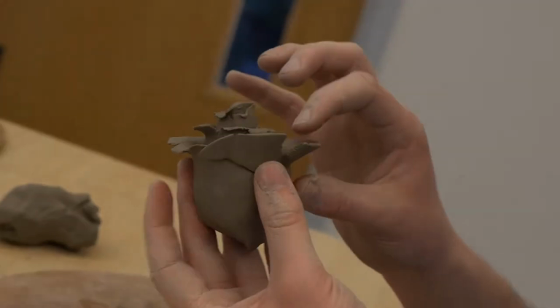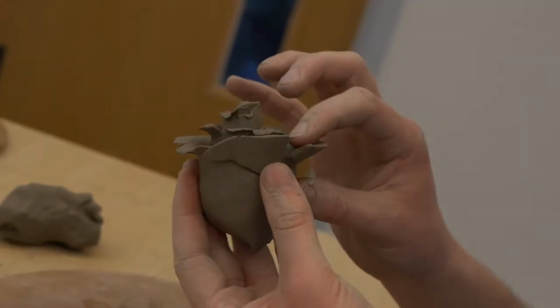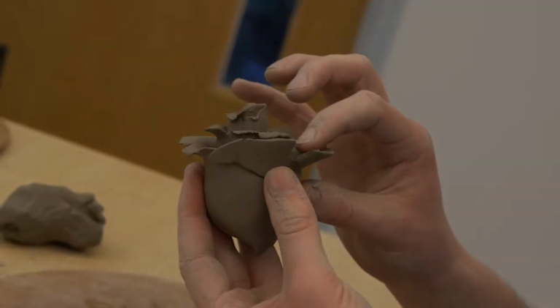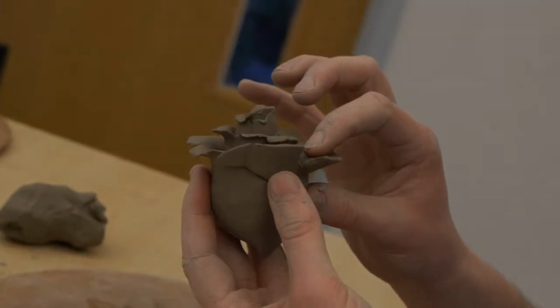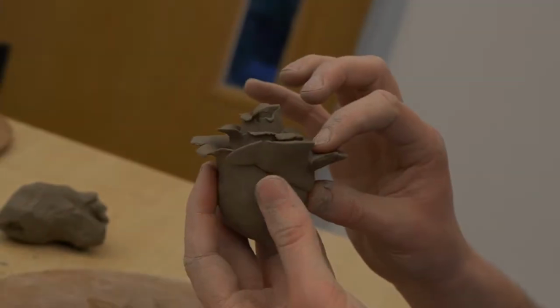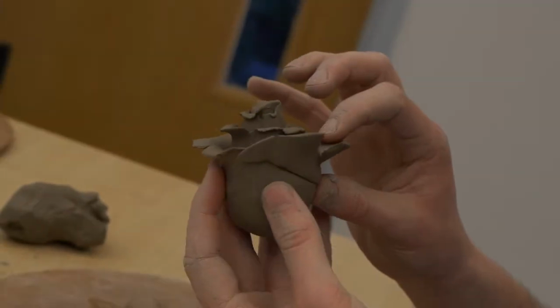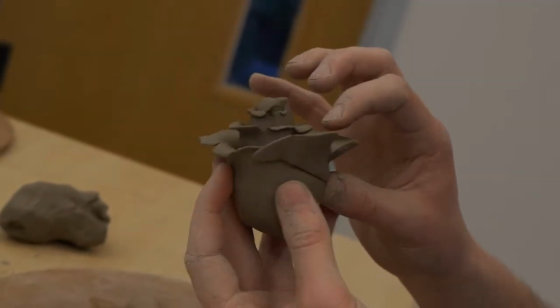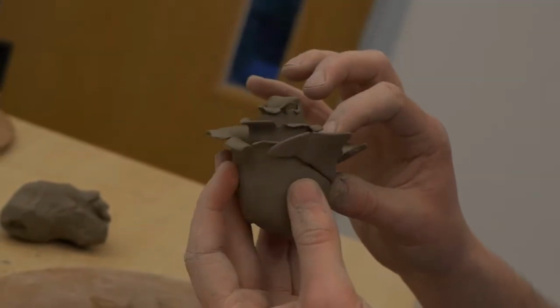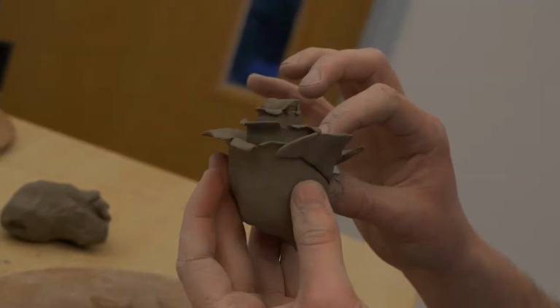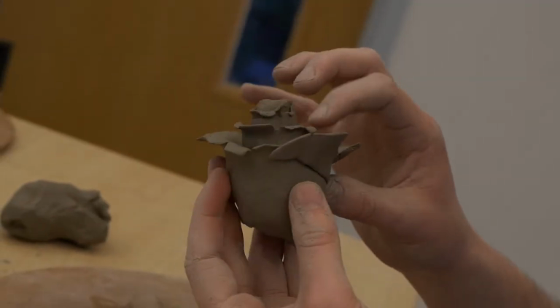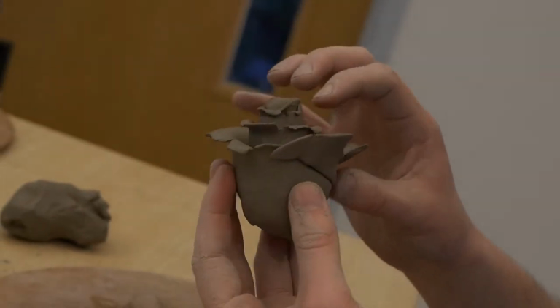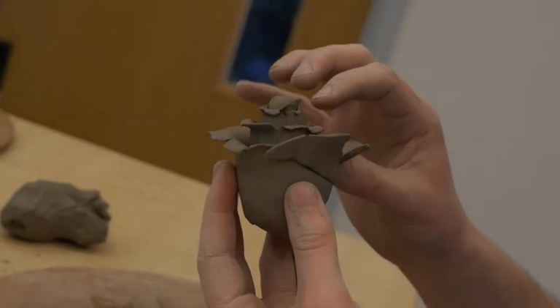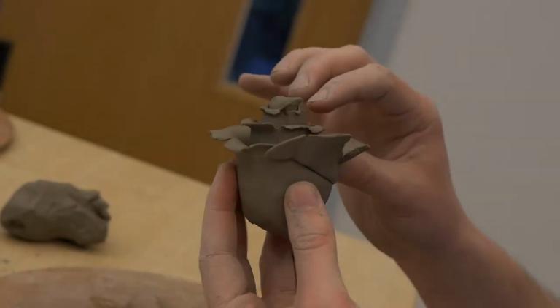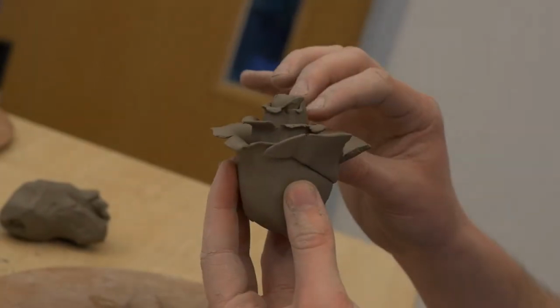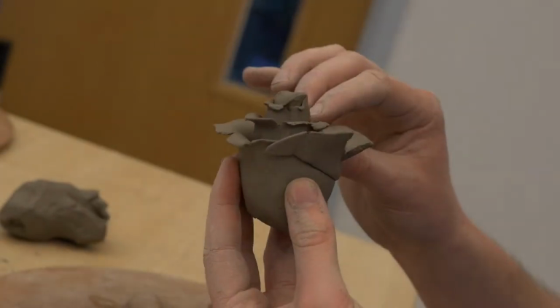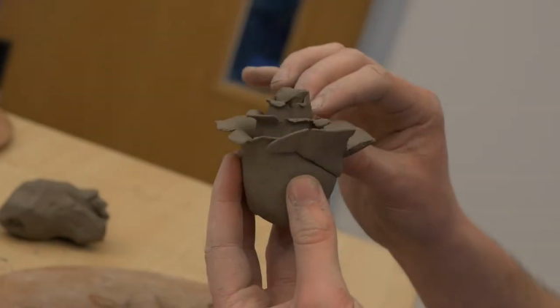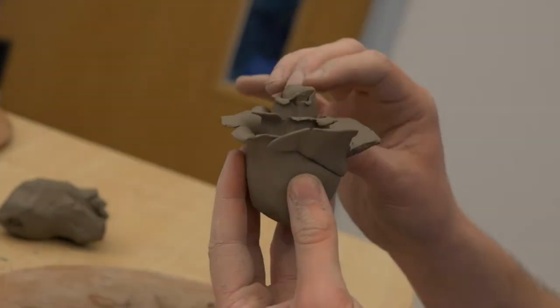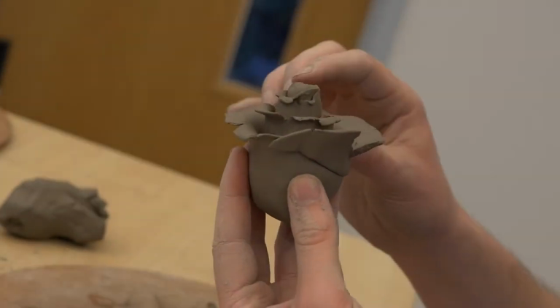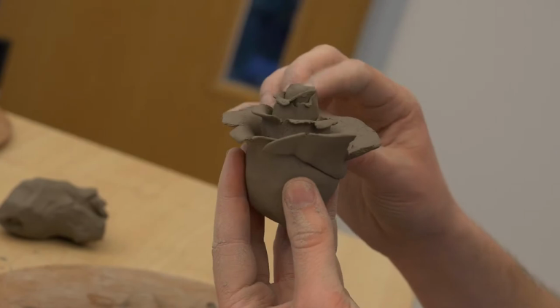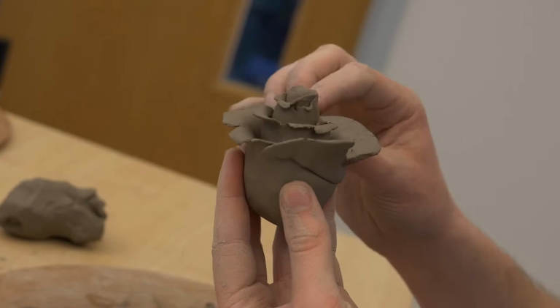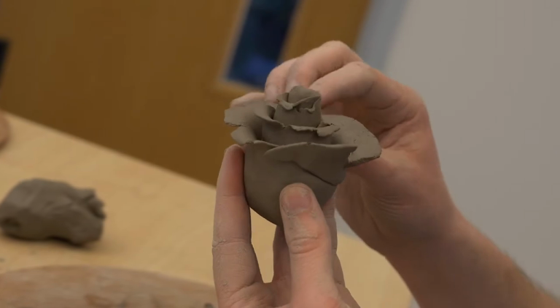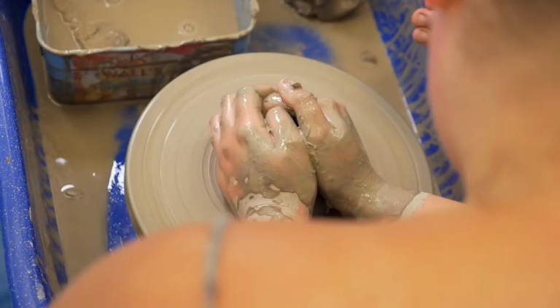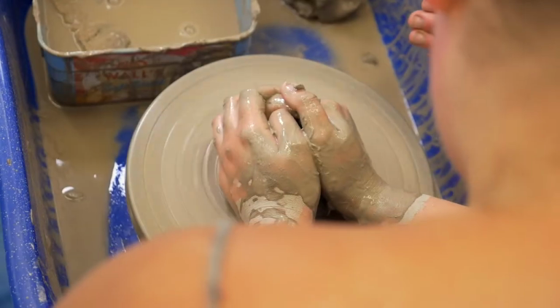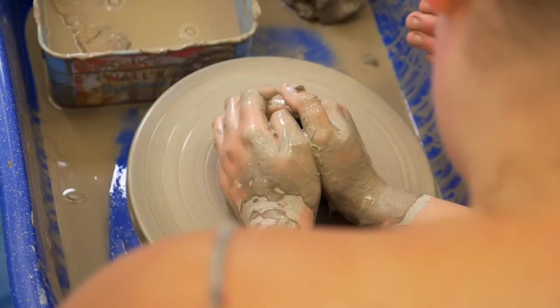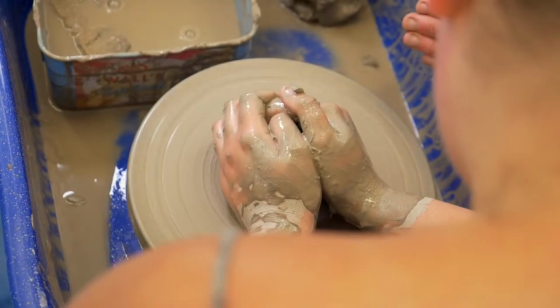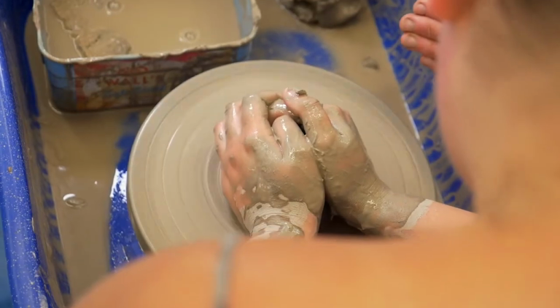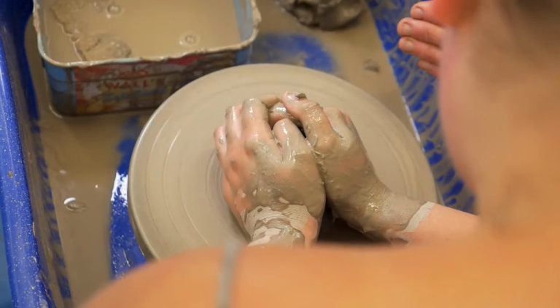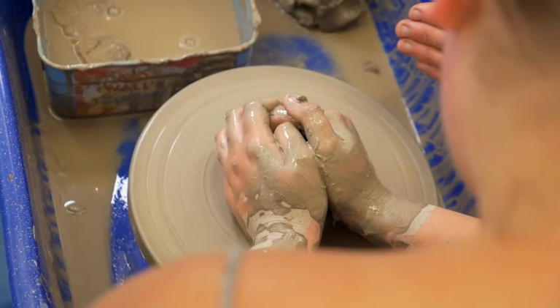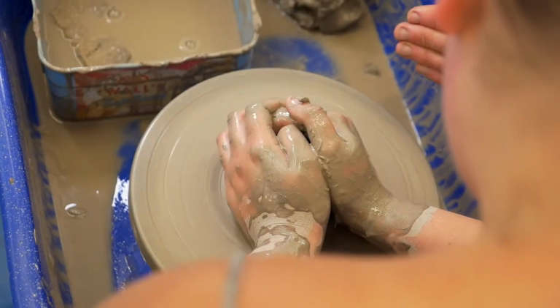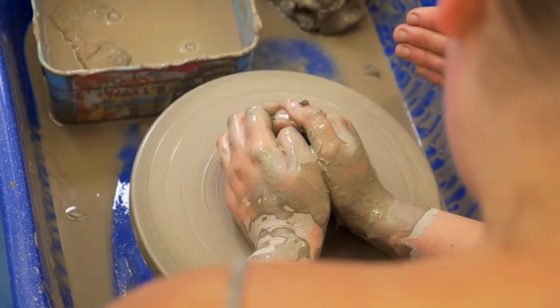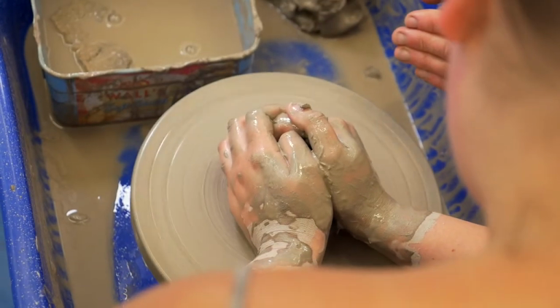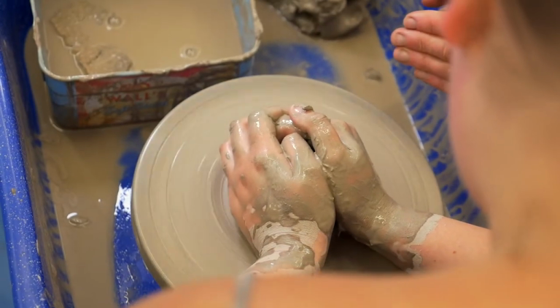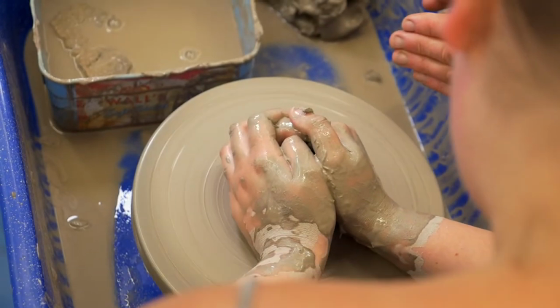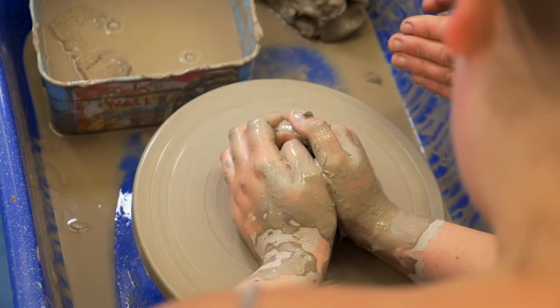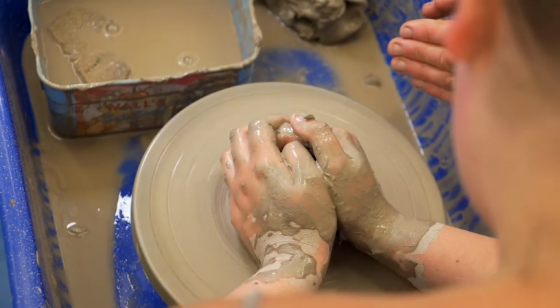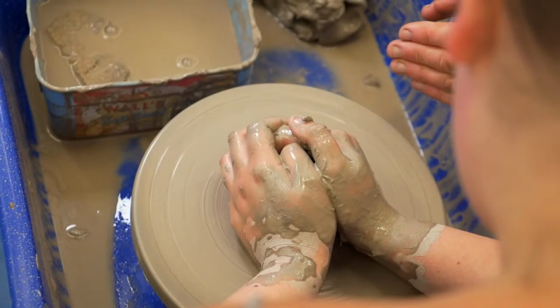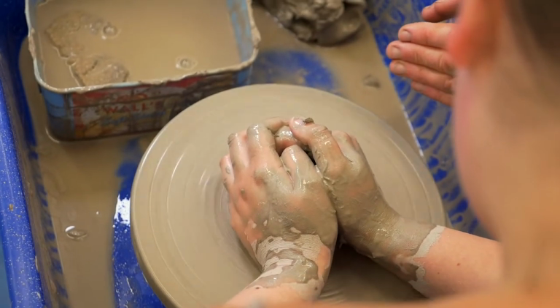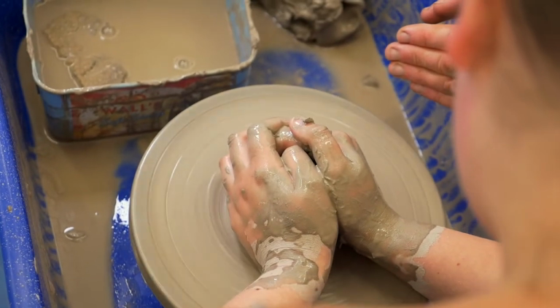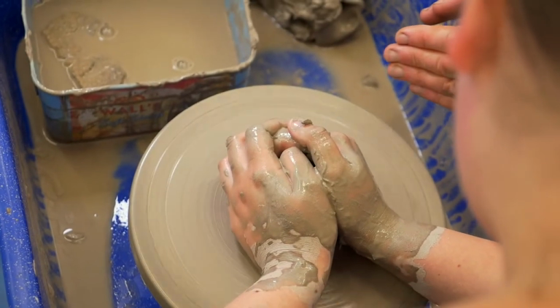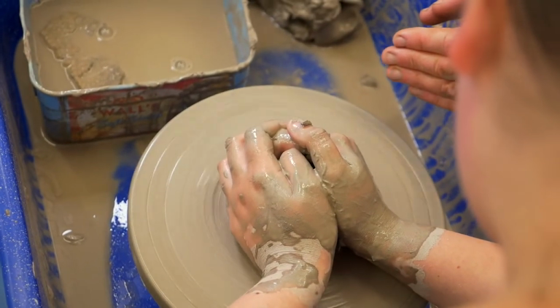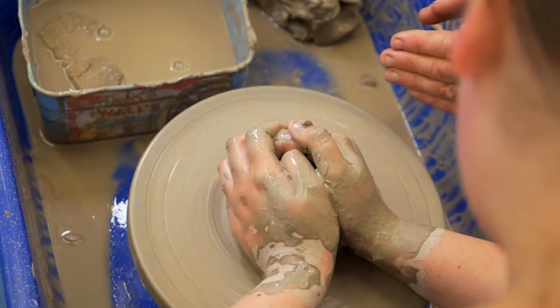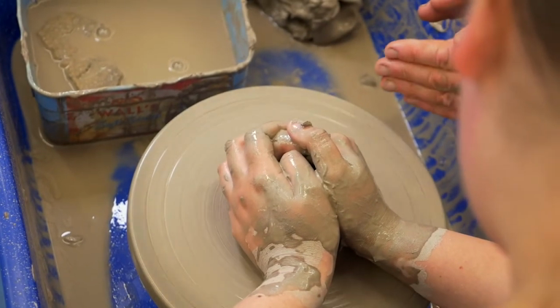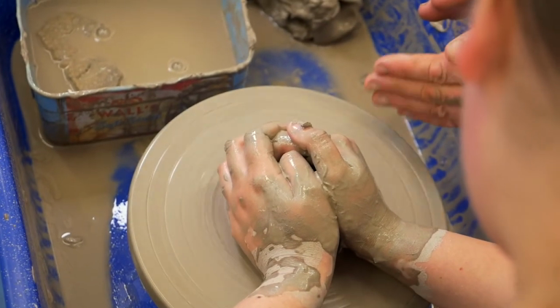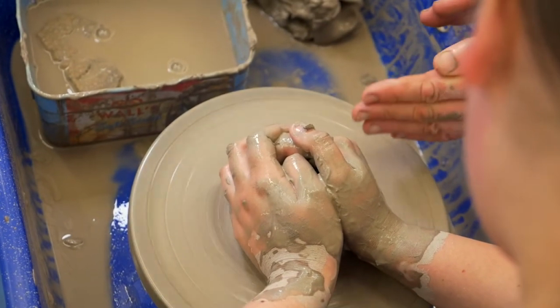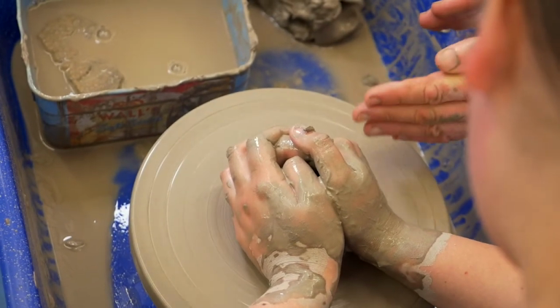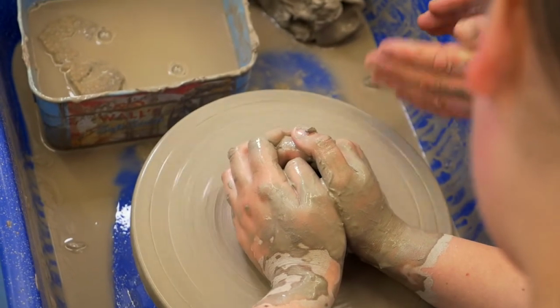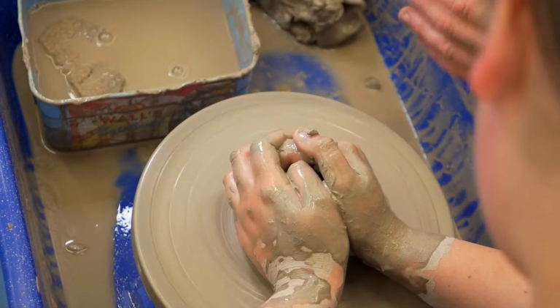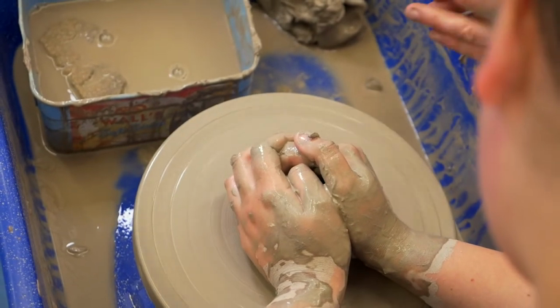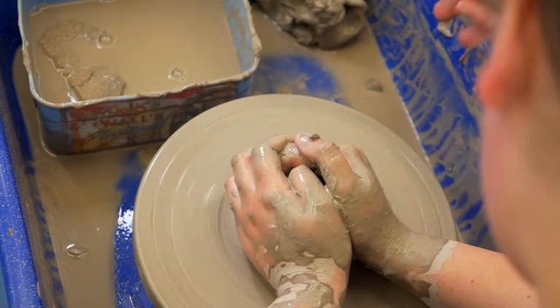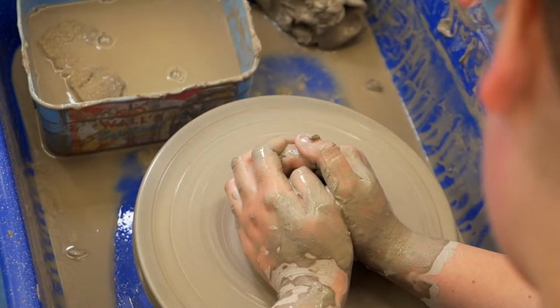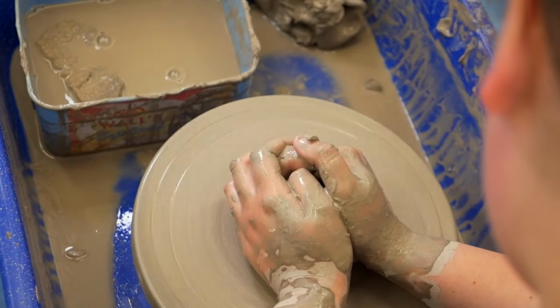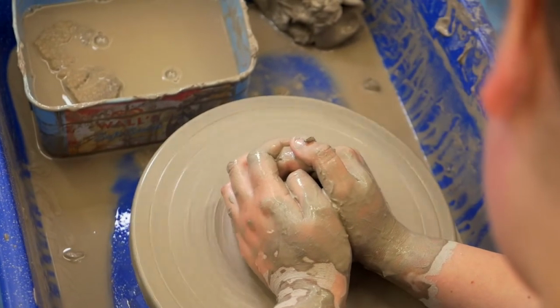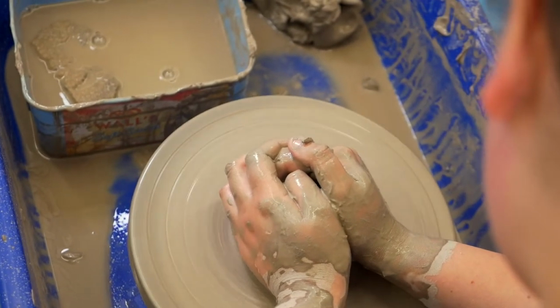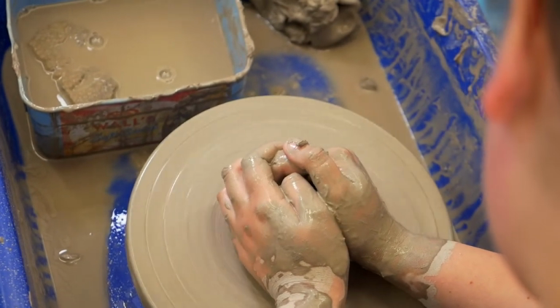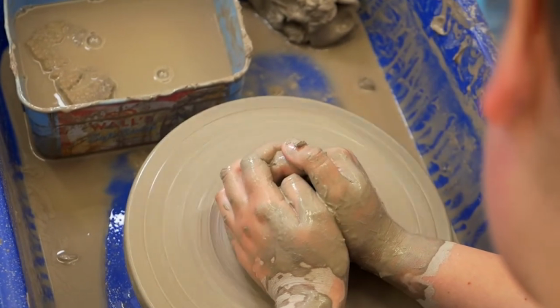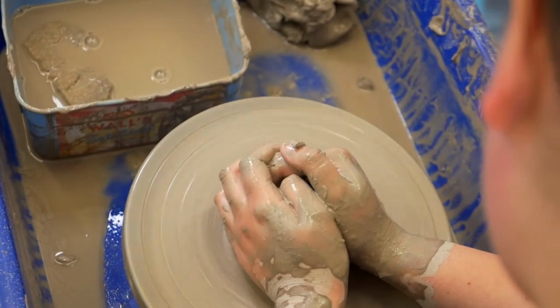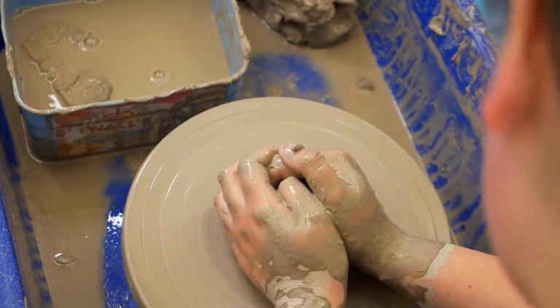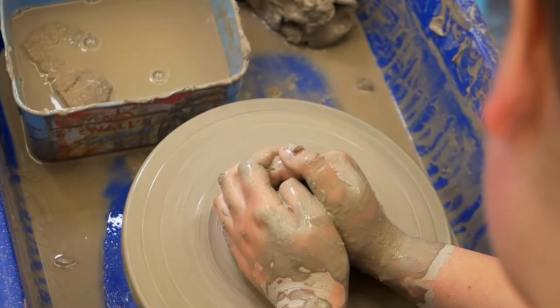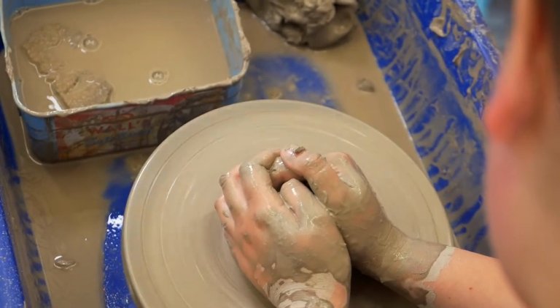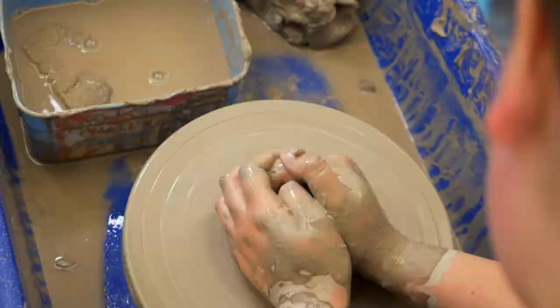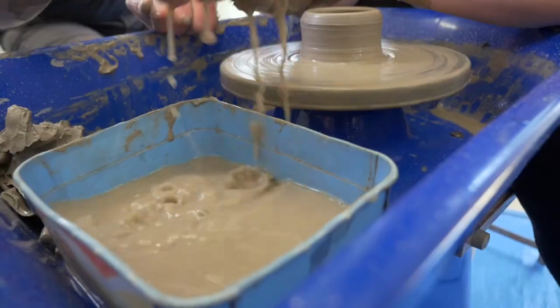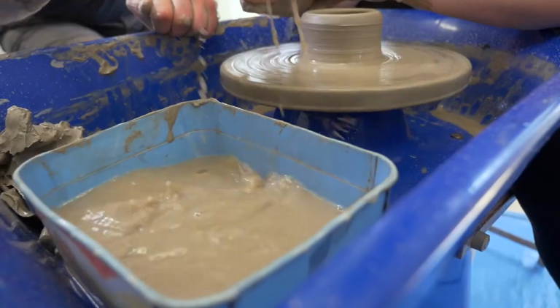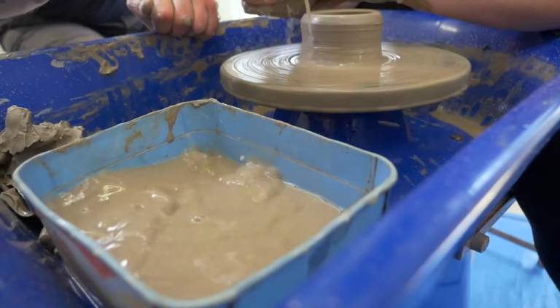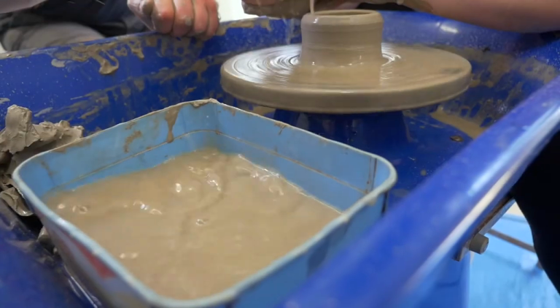First, you need to know how. That's the hardest part. John explains the process and what I need to do.